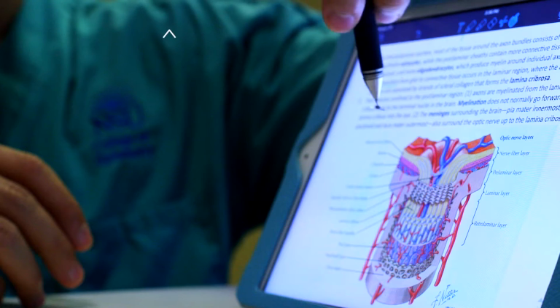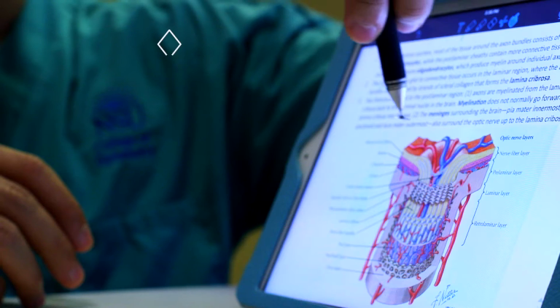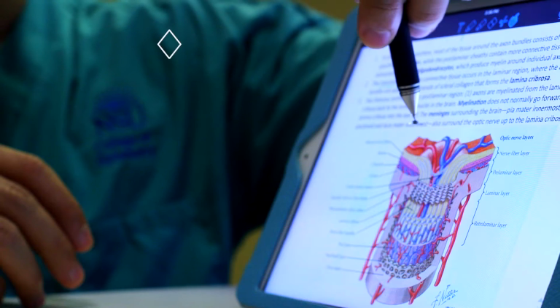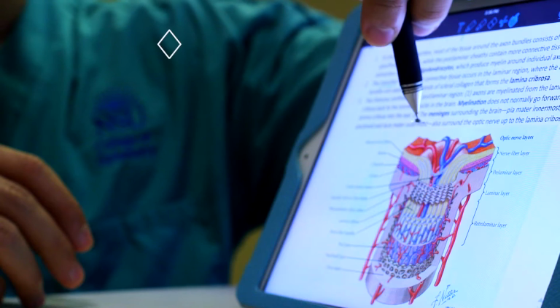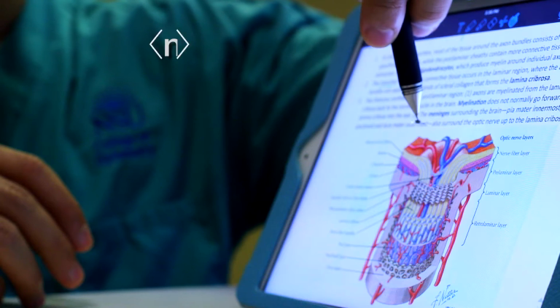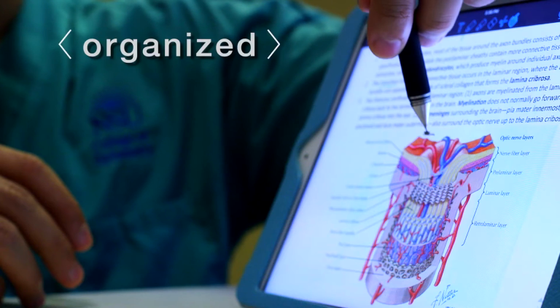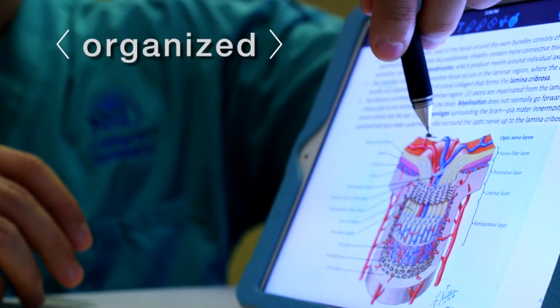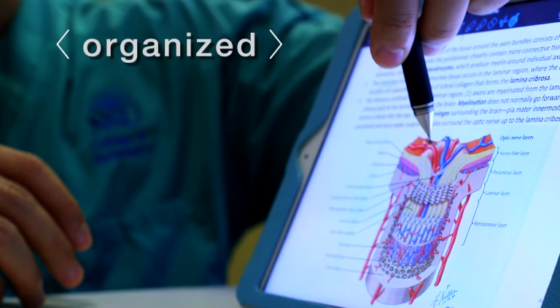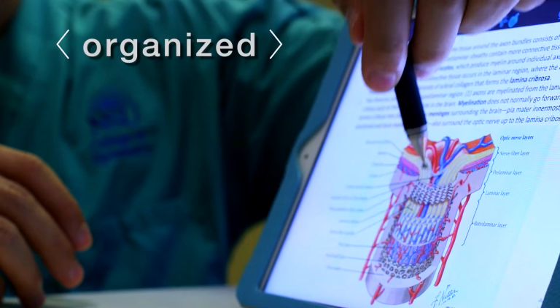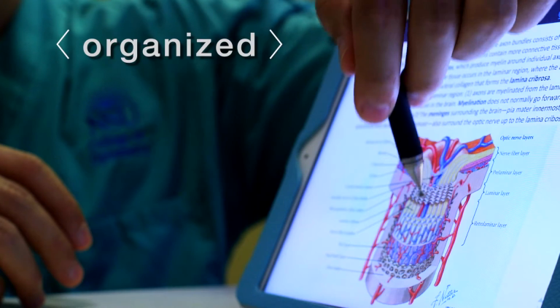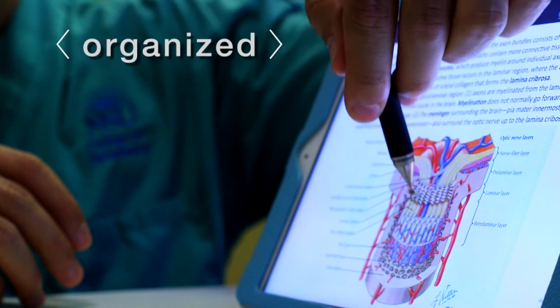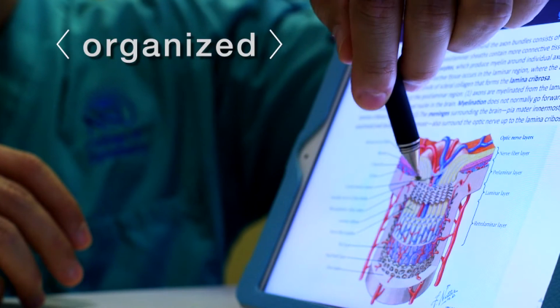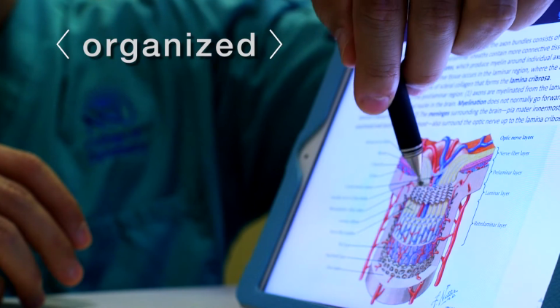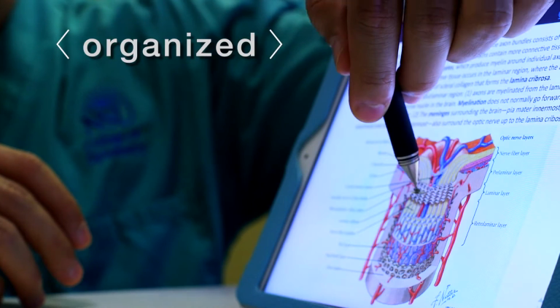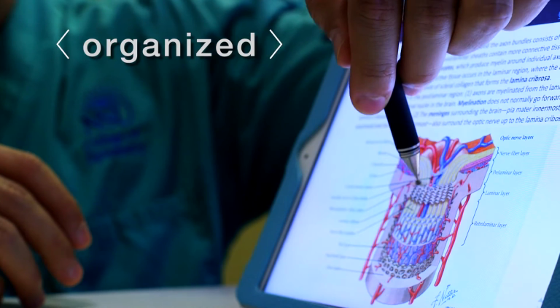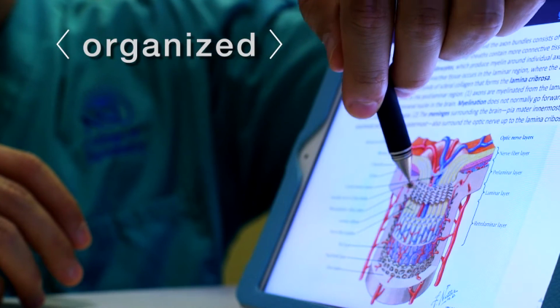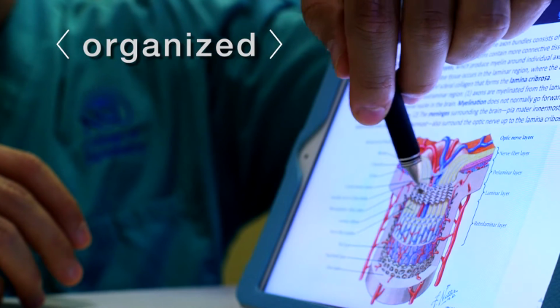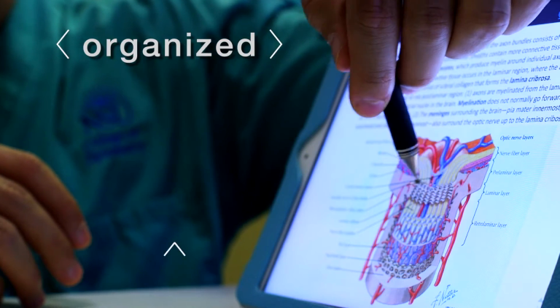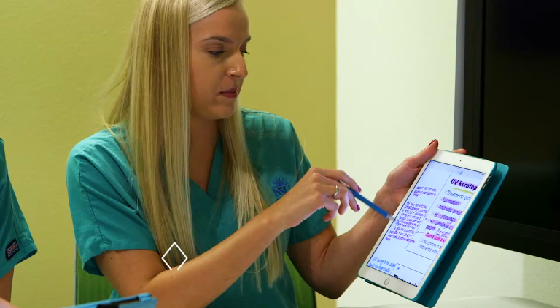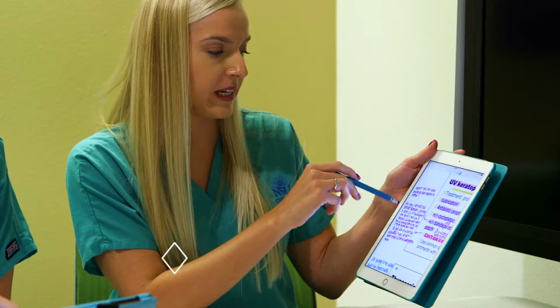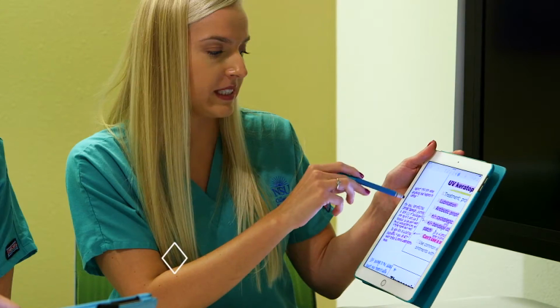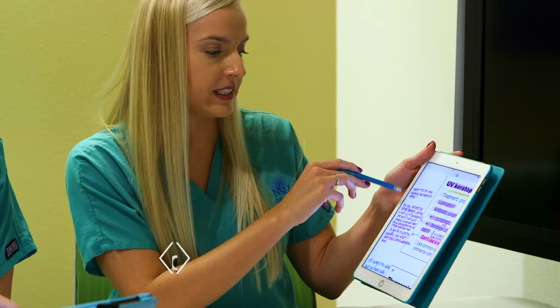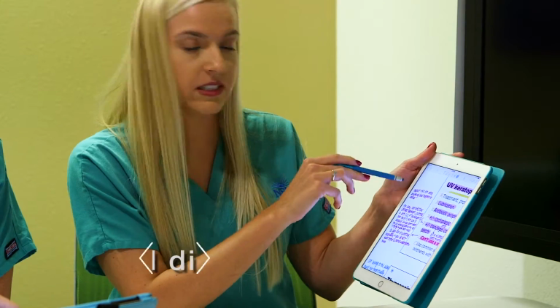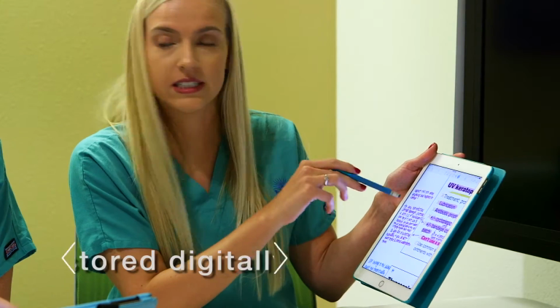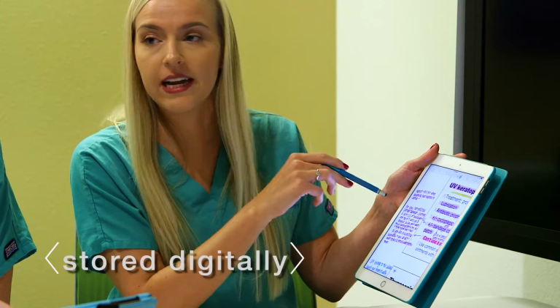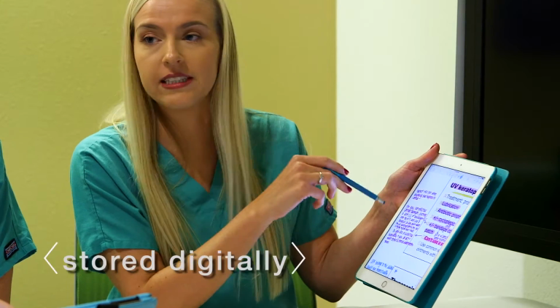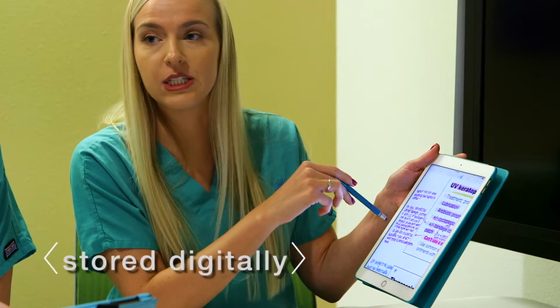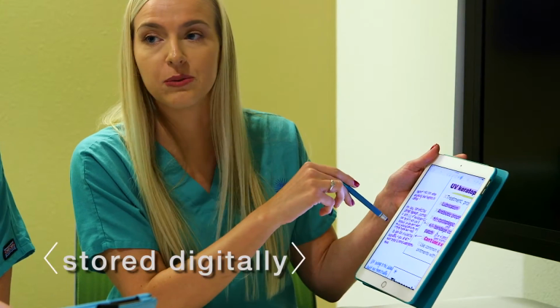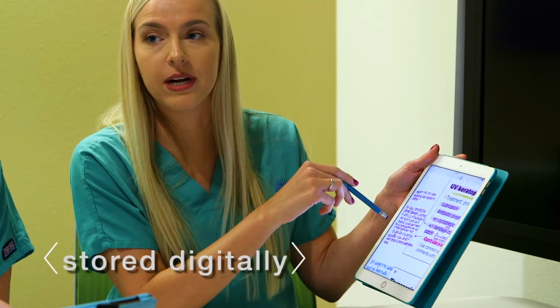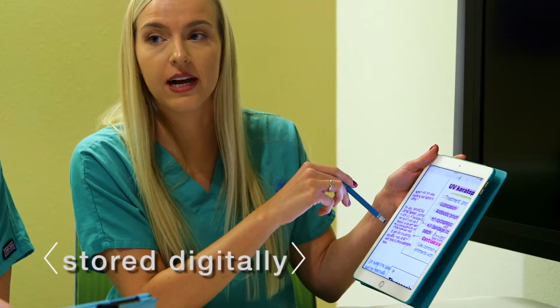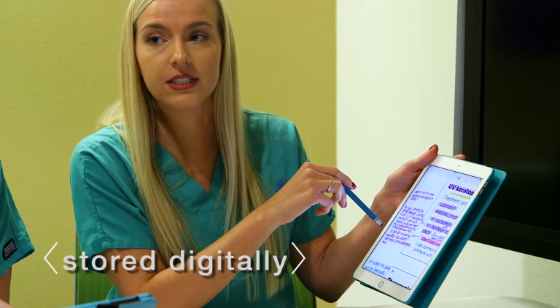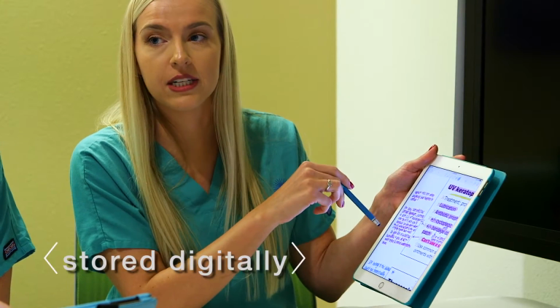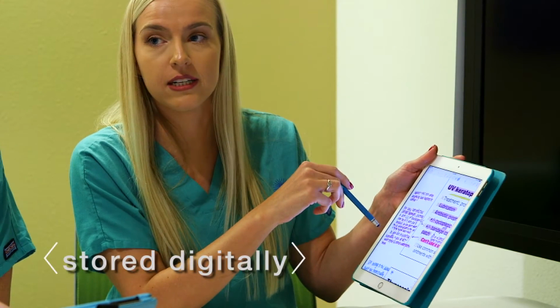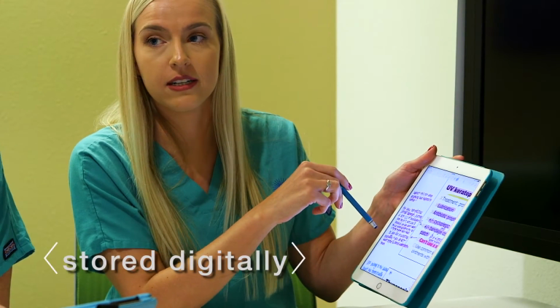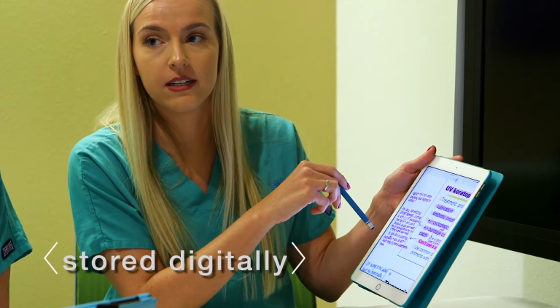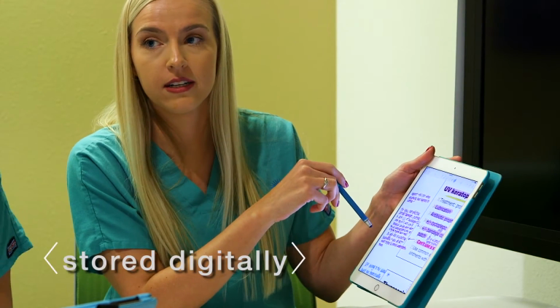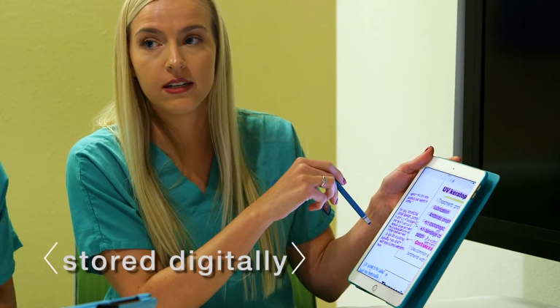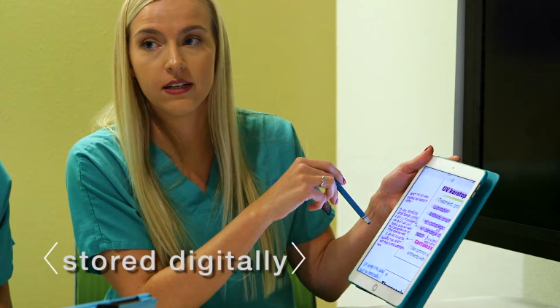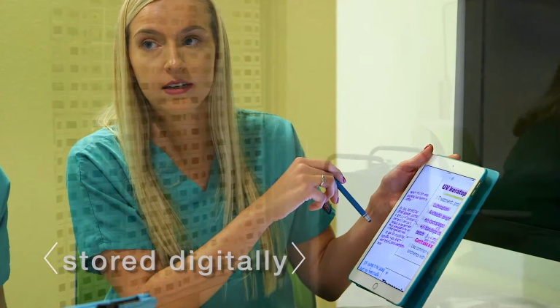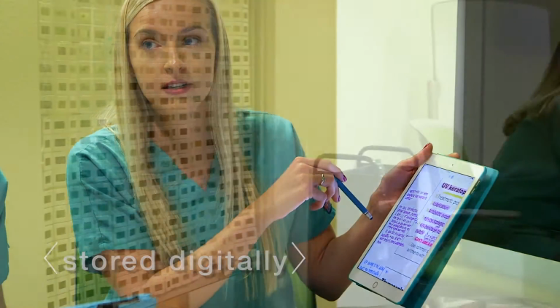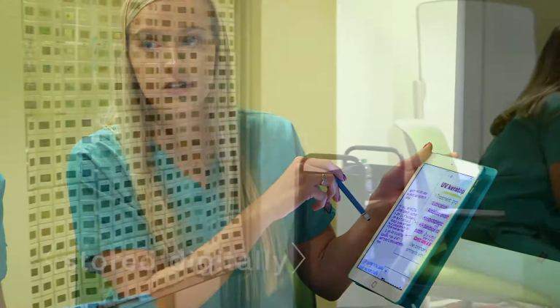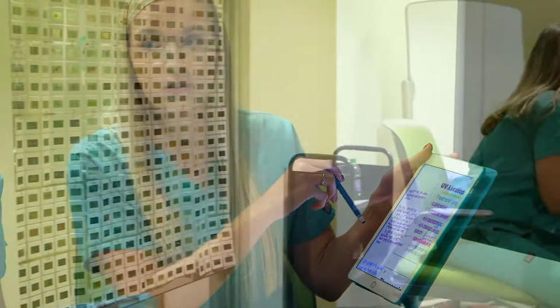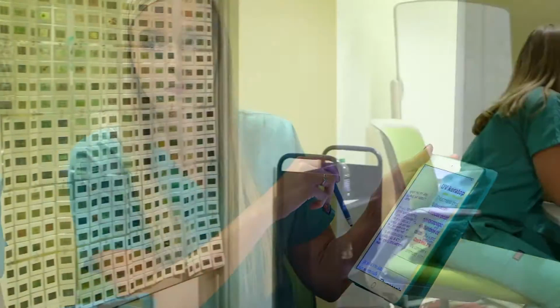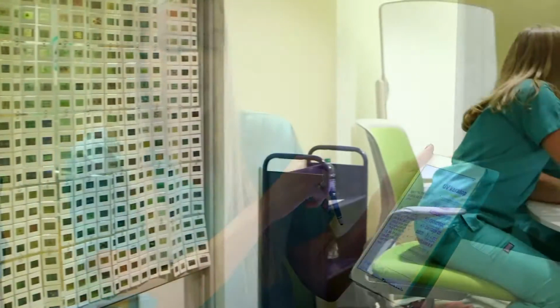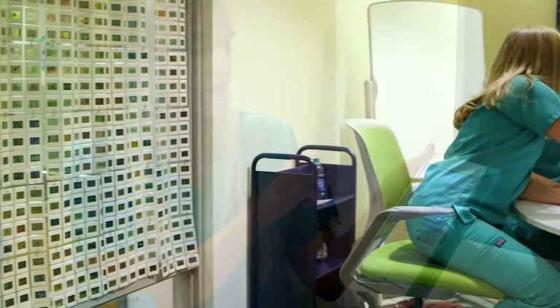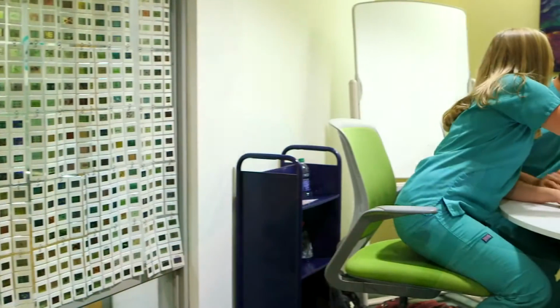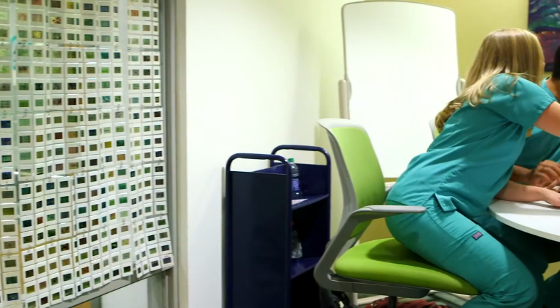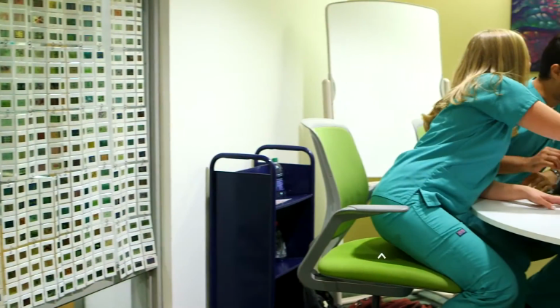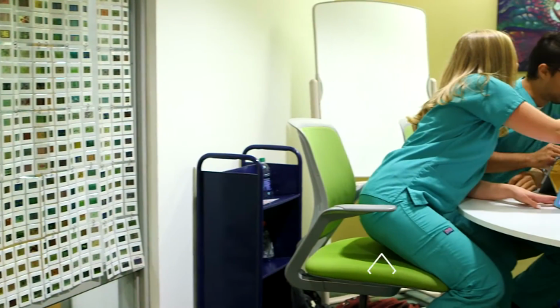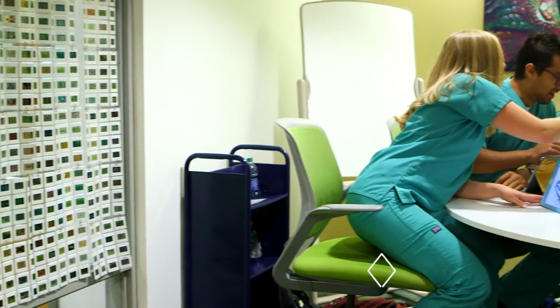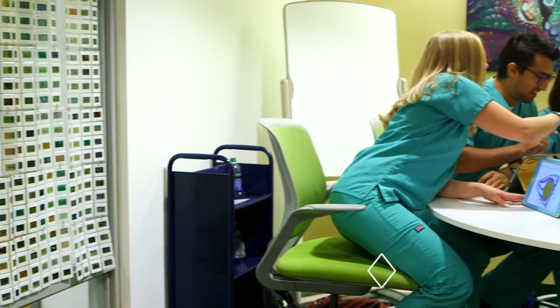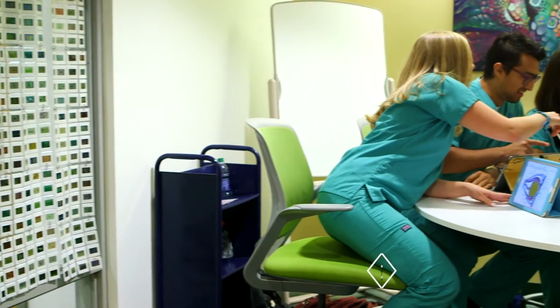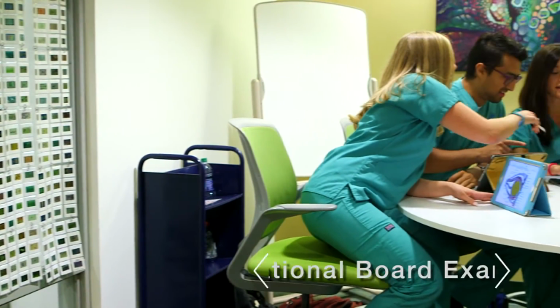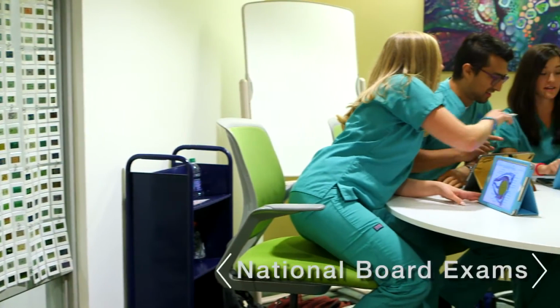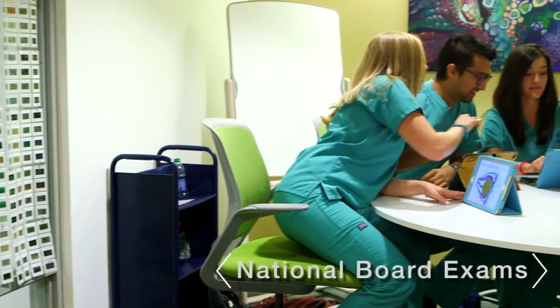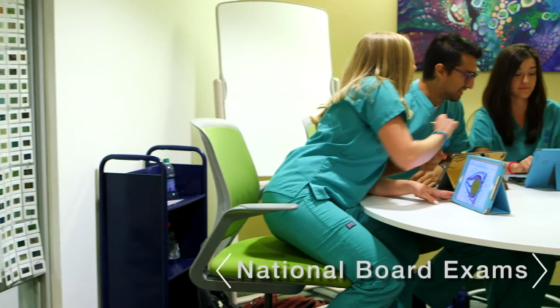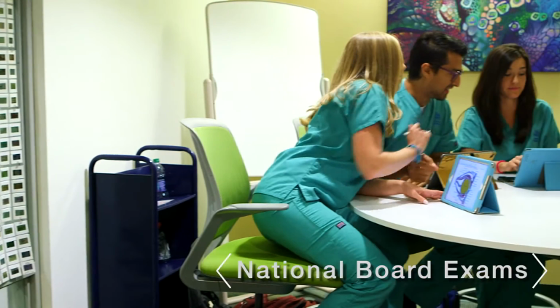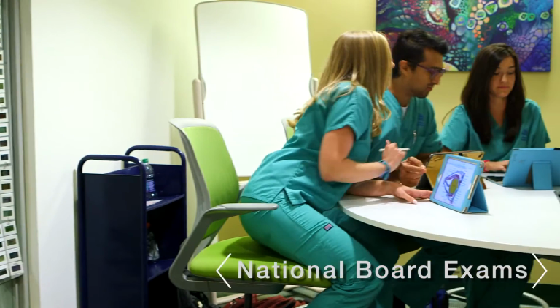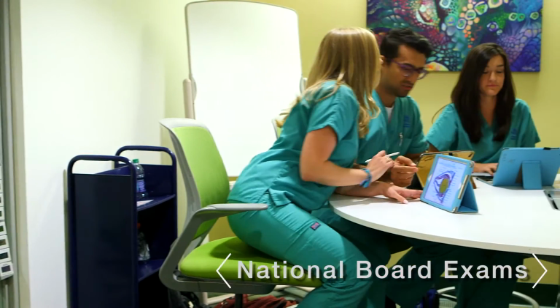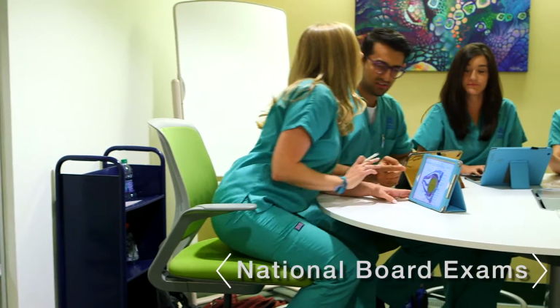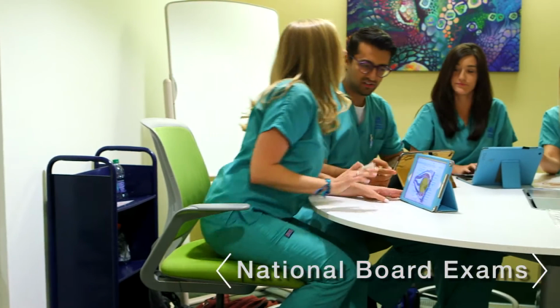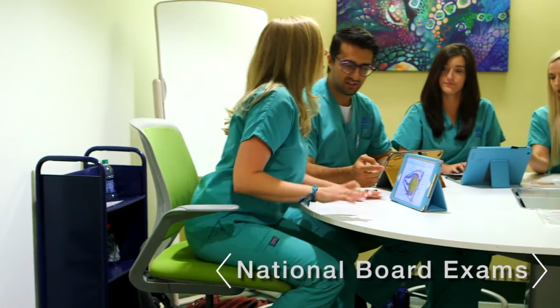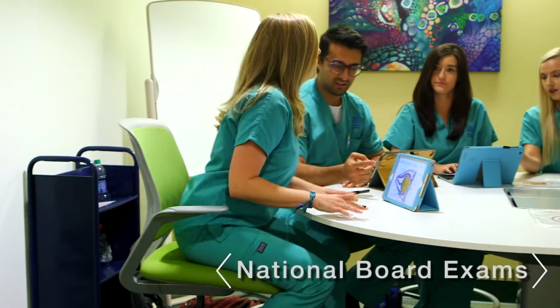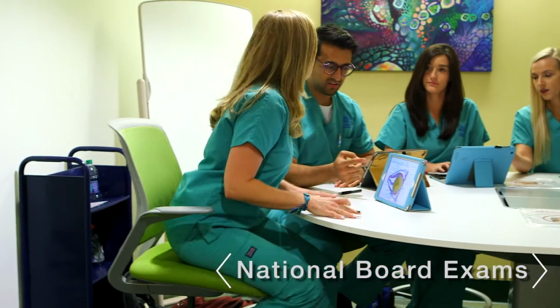The iPads keep us organized. All of our notes are stored digitally and can be referenced at any time, like when we were studying for the national board exams.